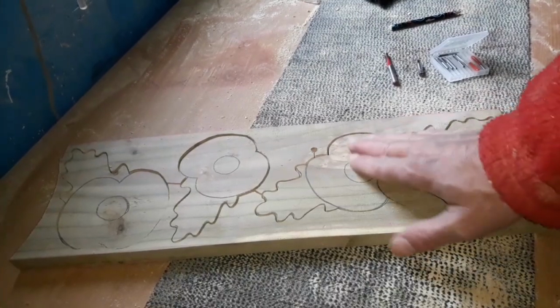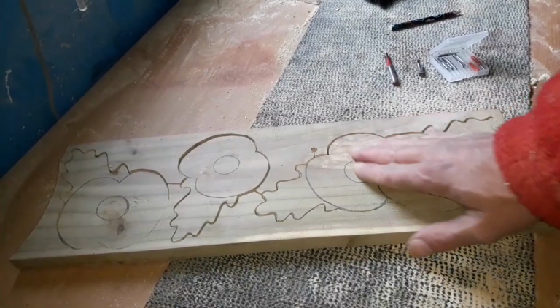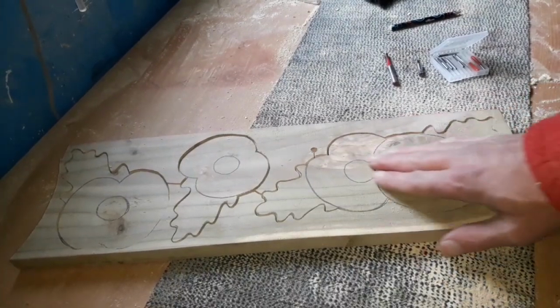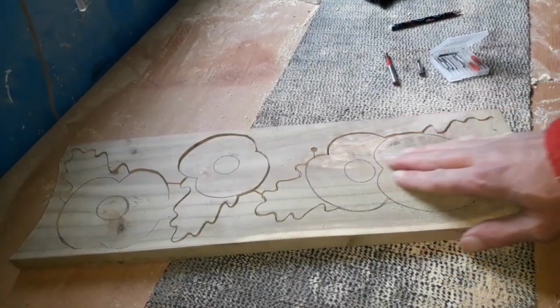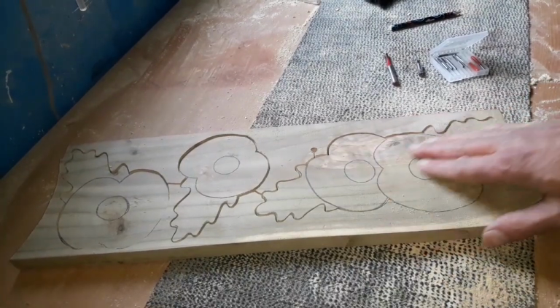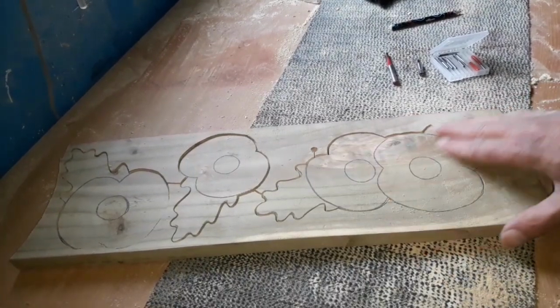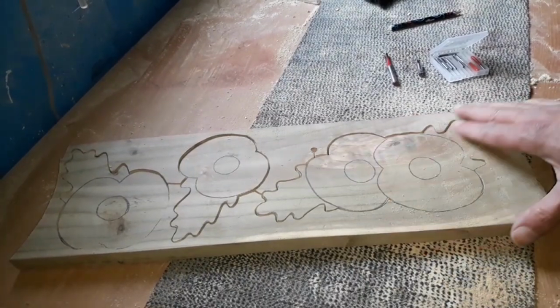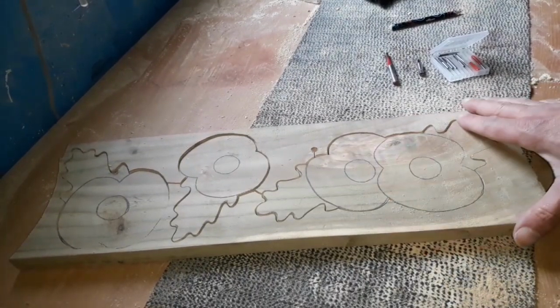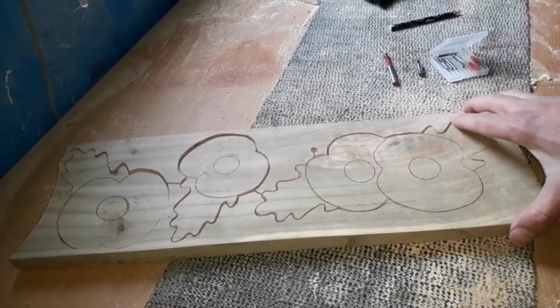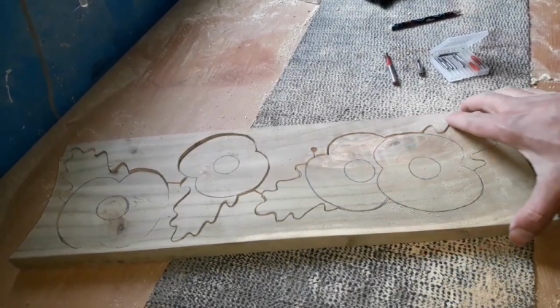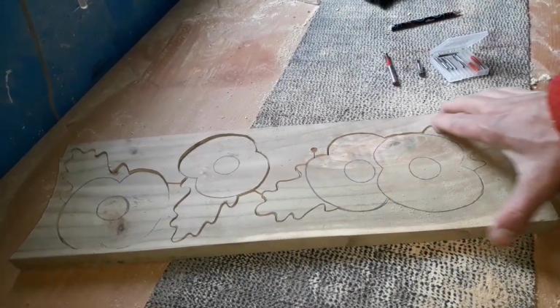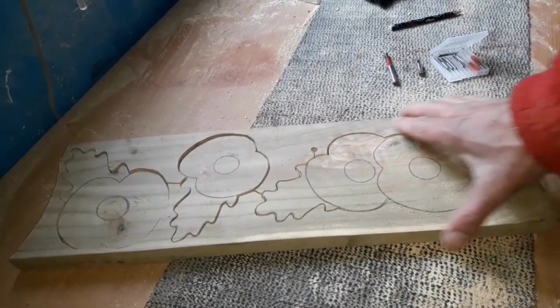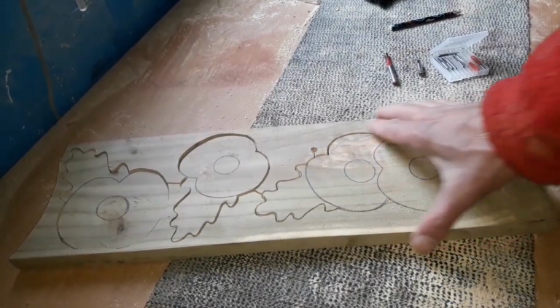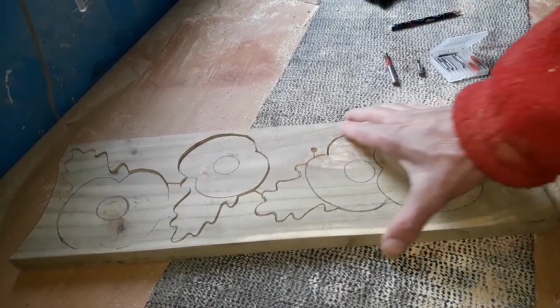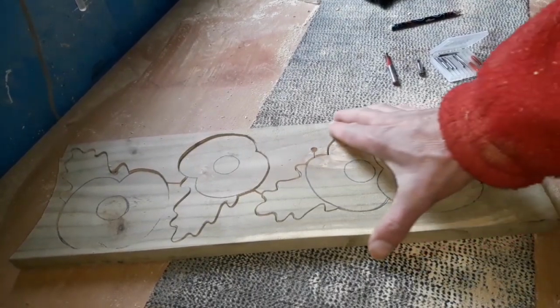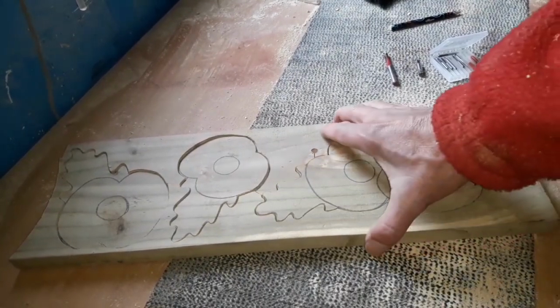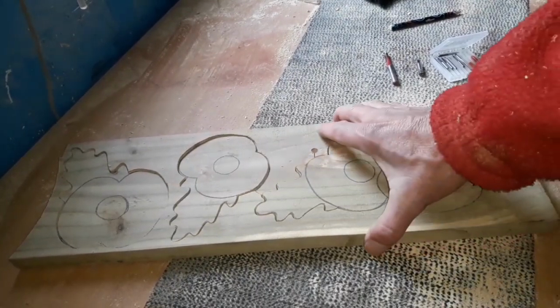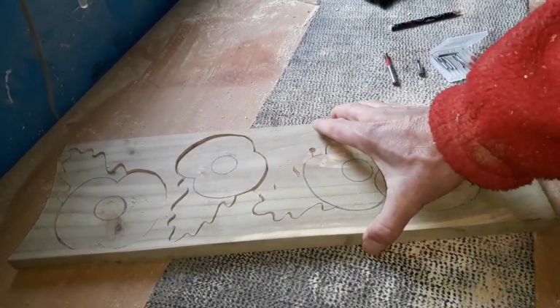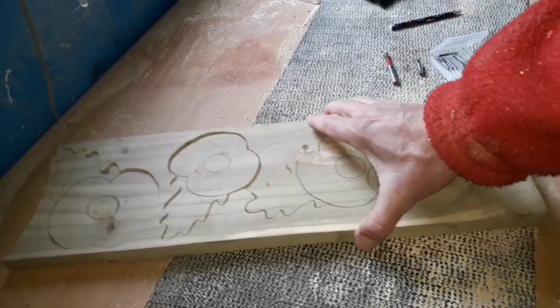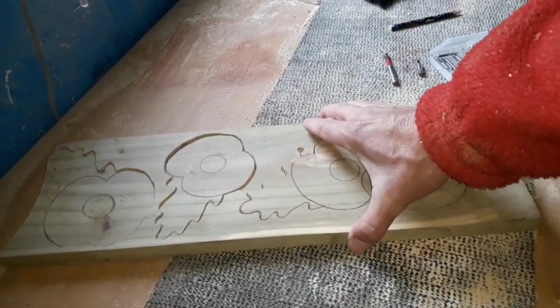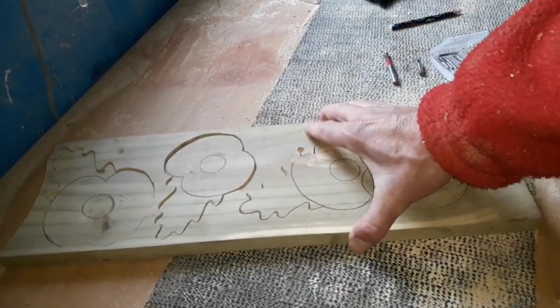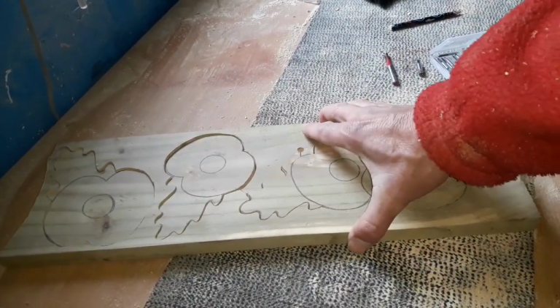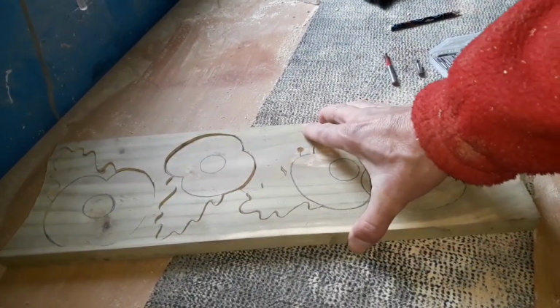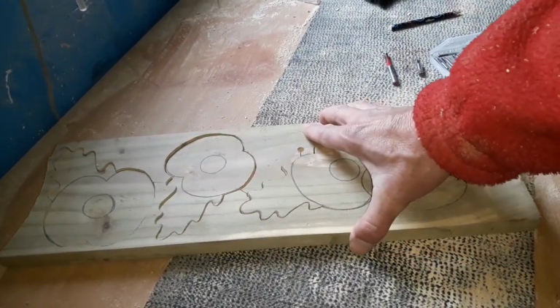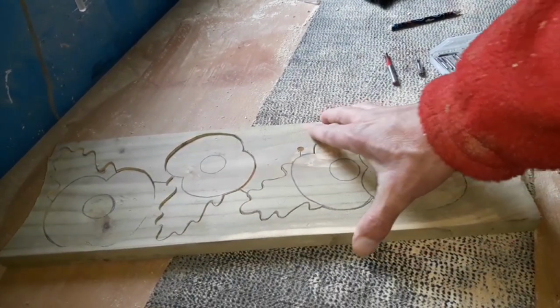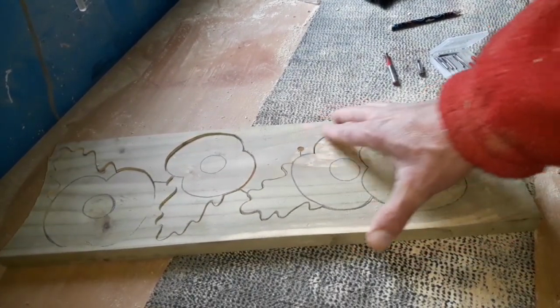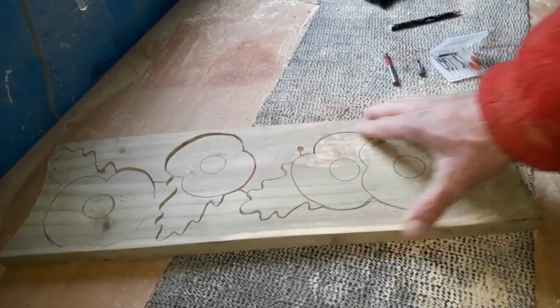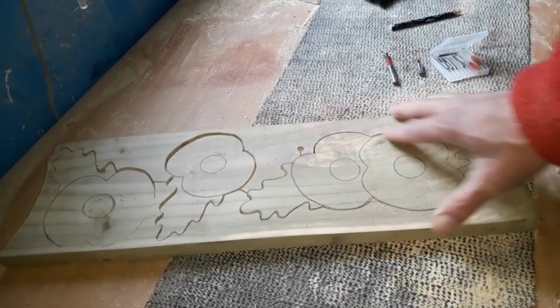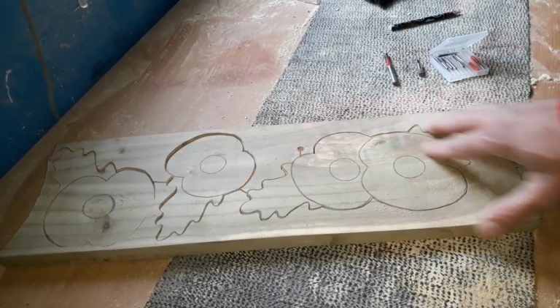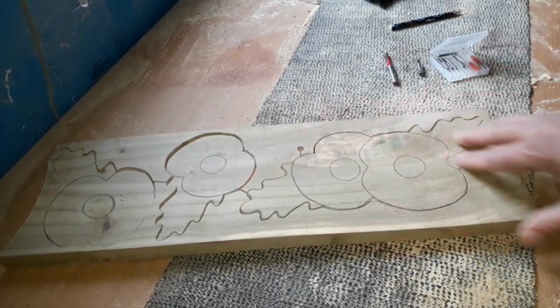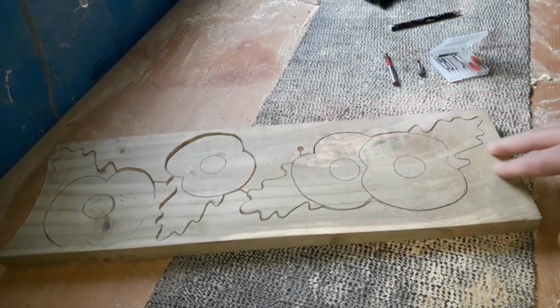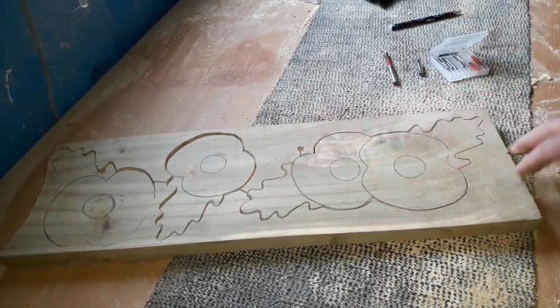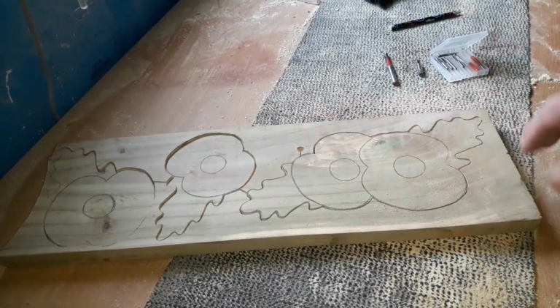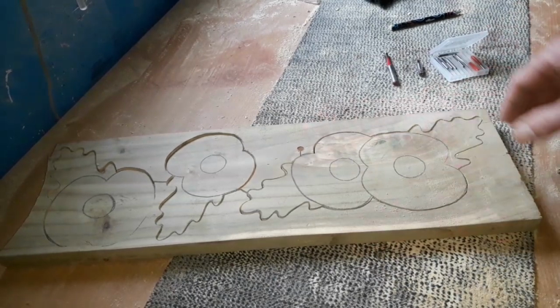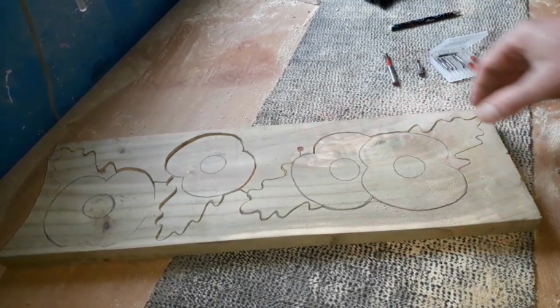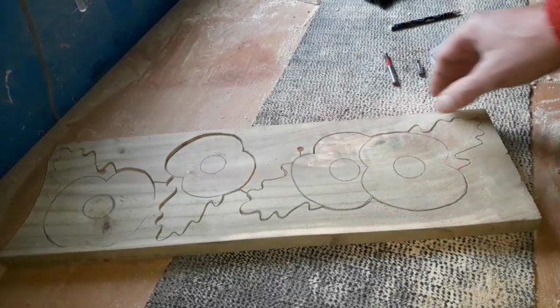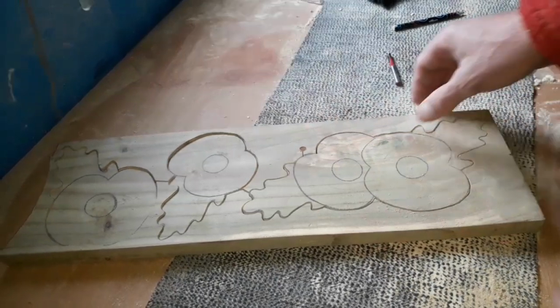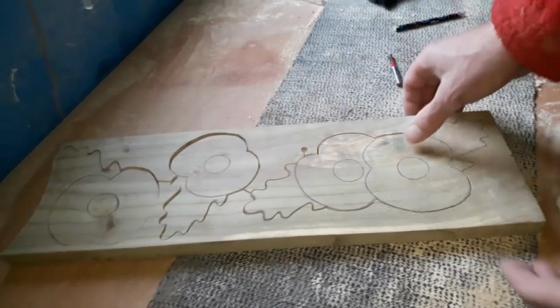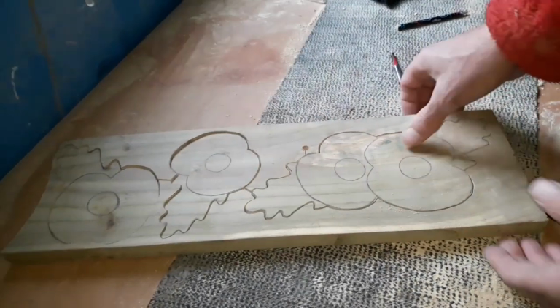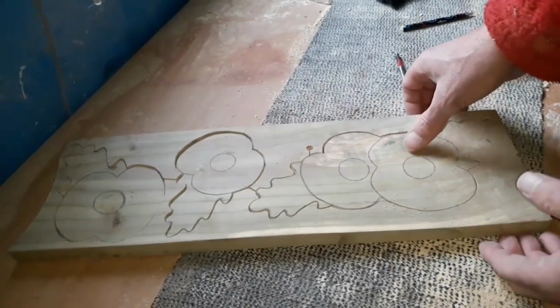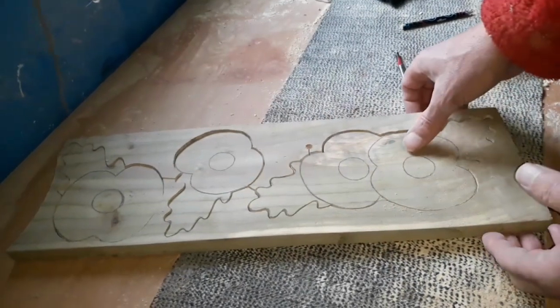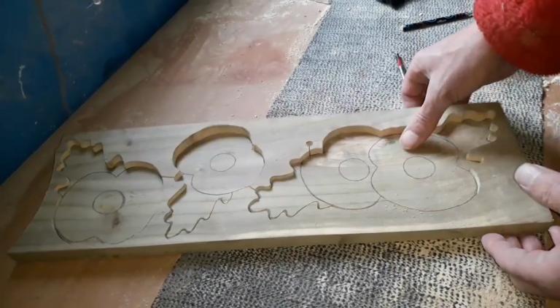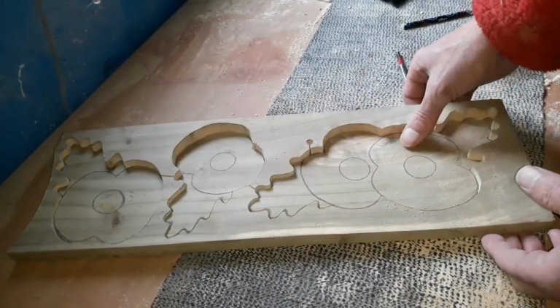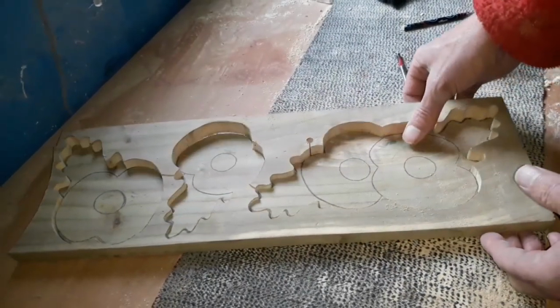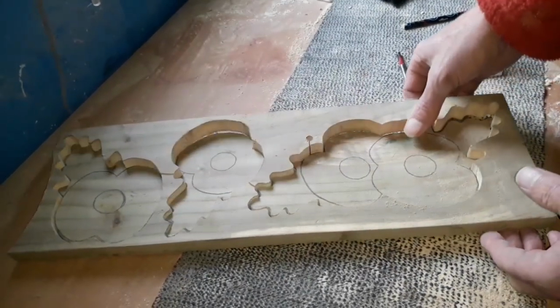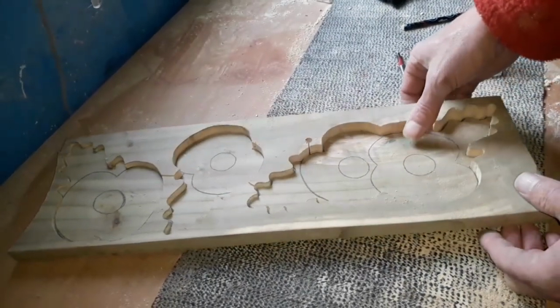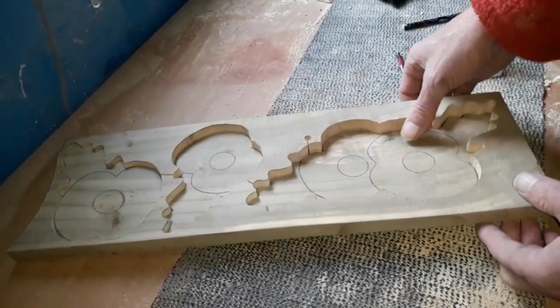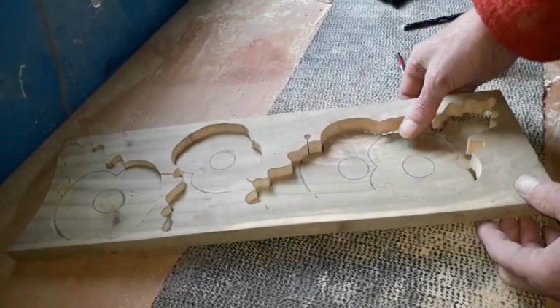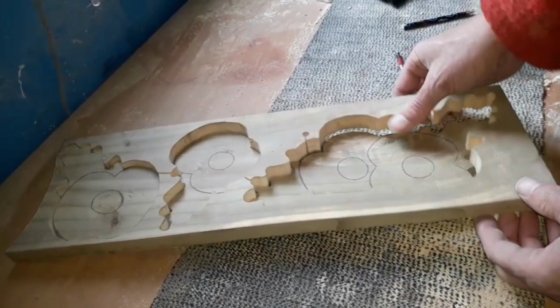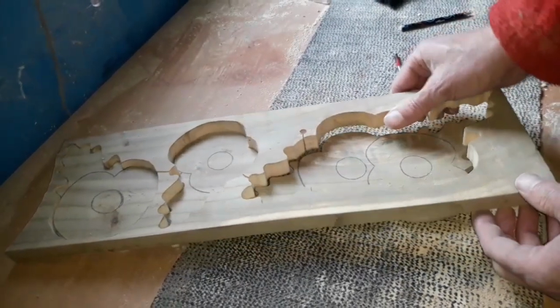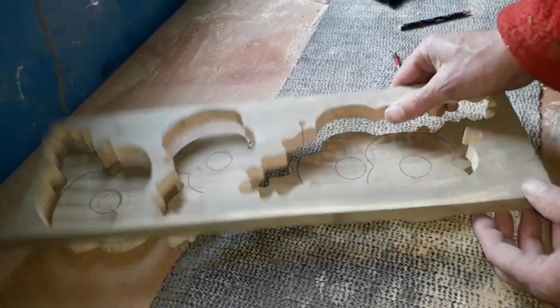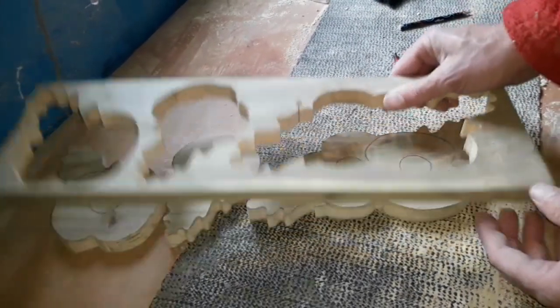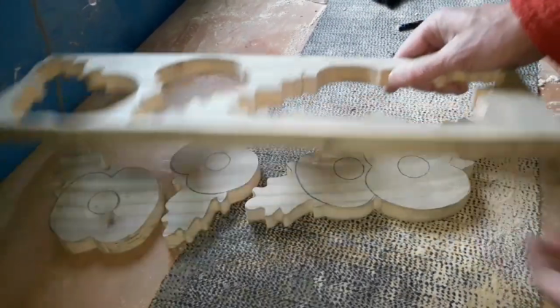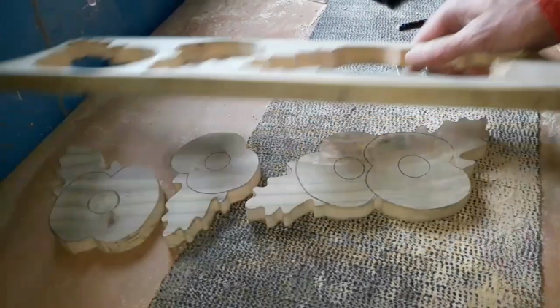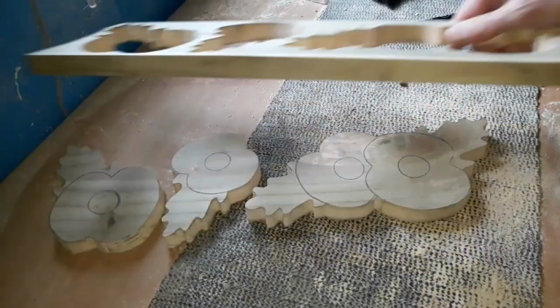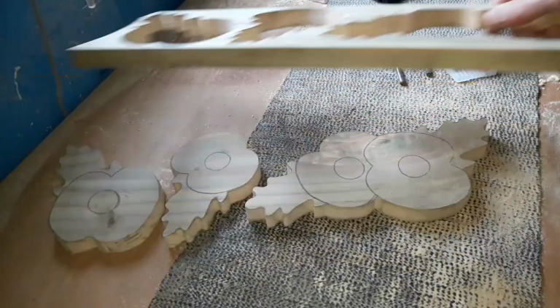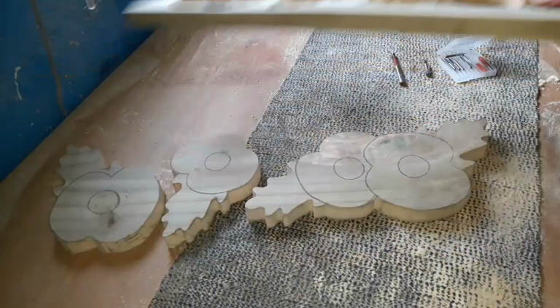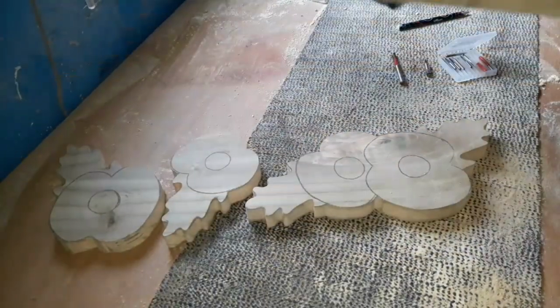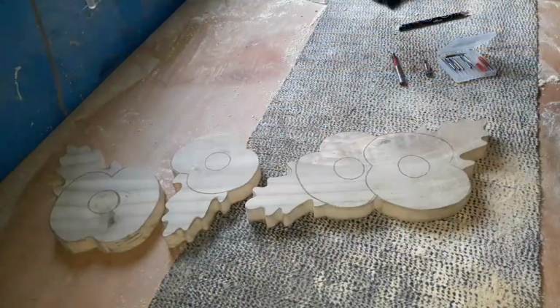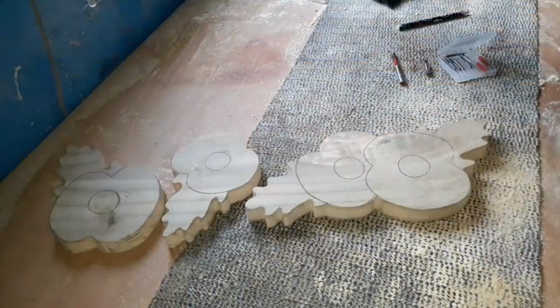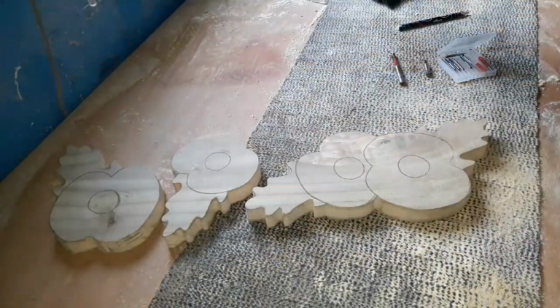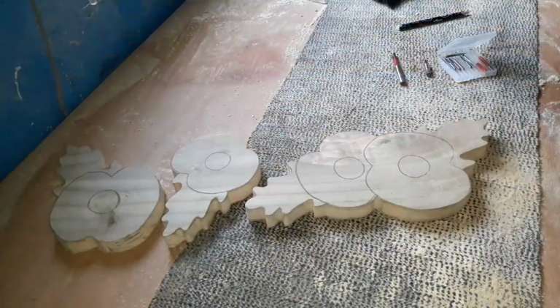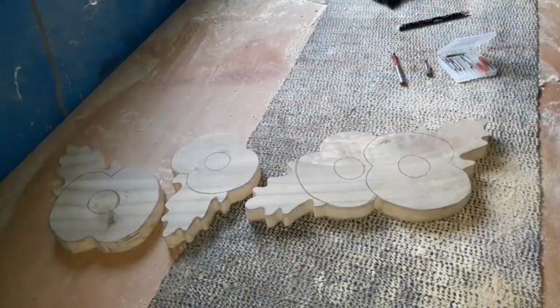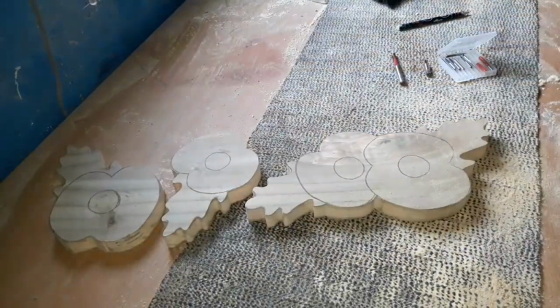We've gone all the way around with our spiral blade on the scroll saw. They've all been cut out nicely, no problem with them.